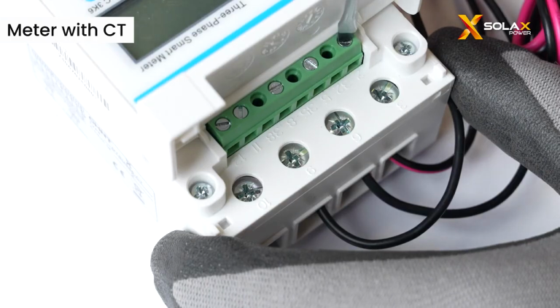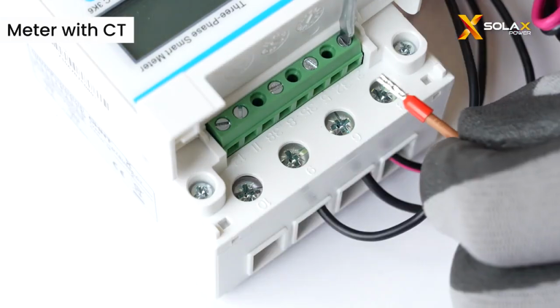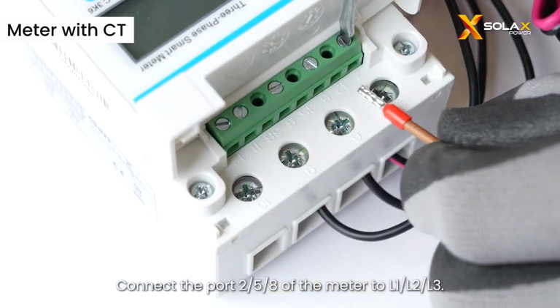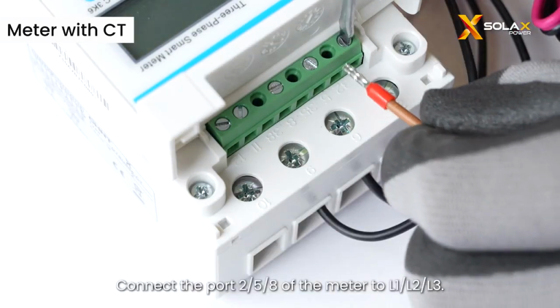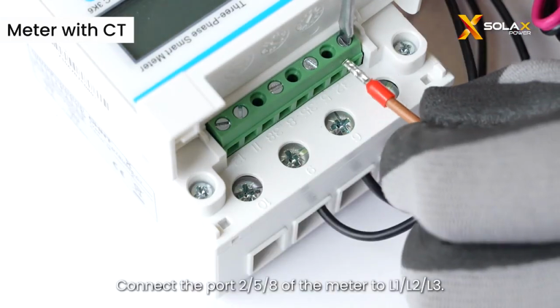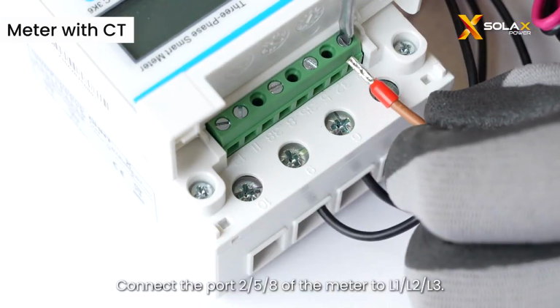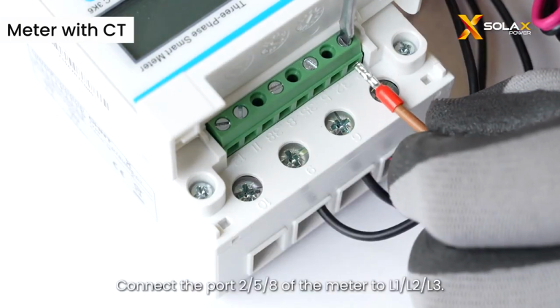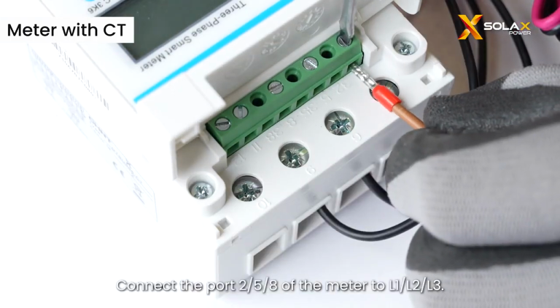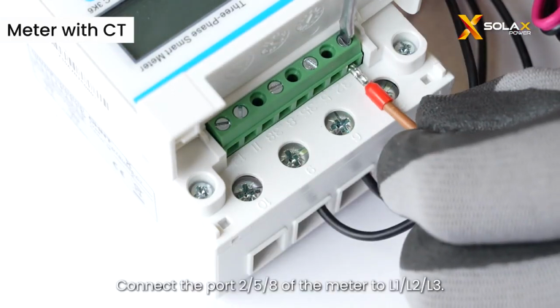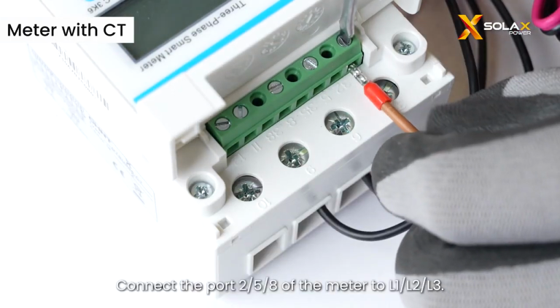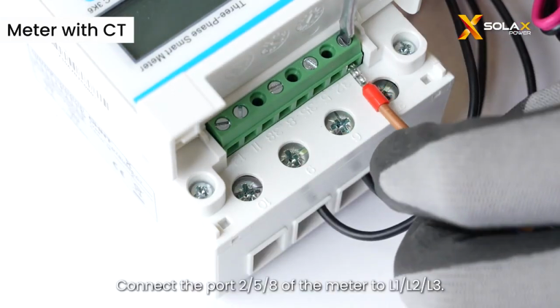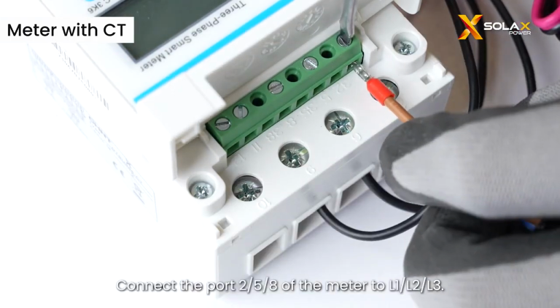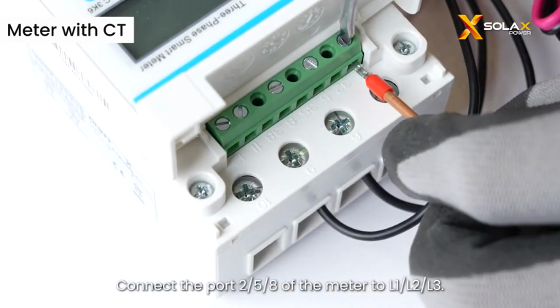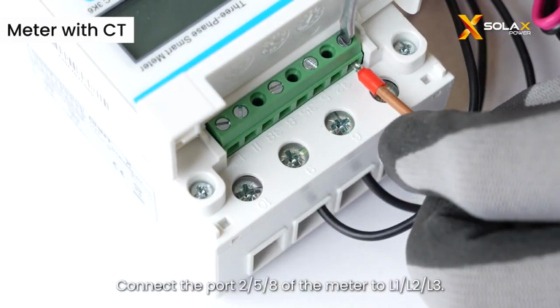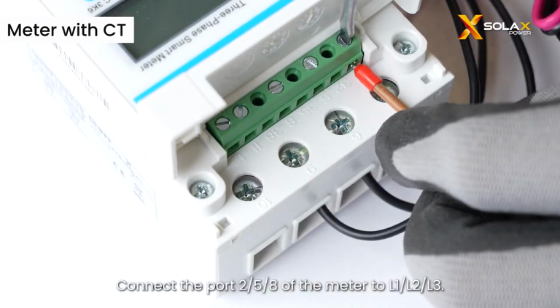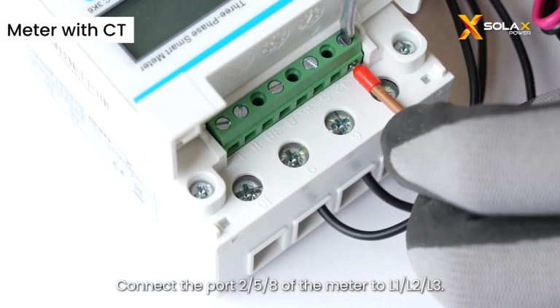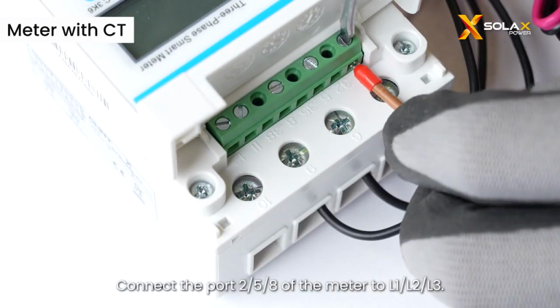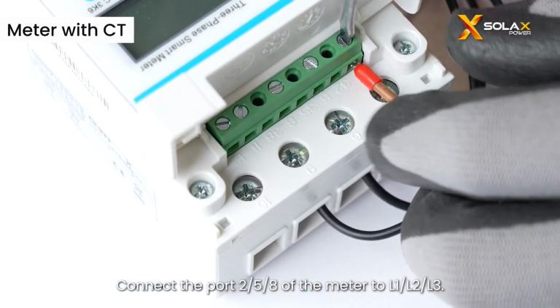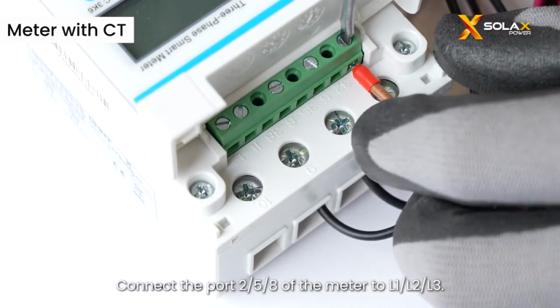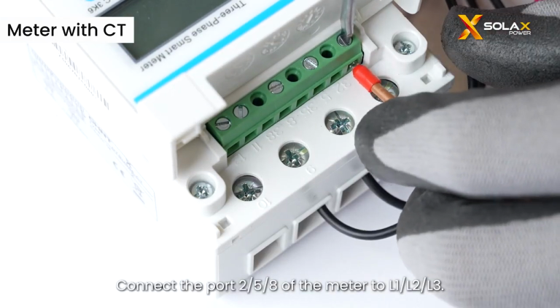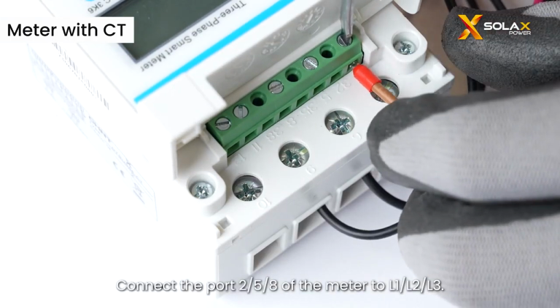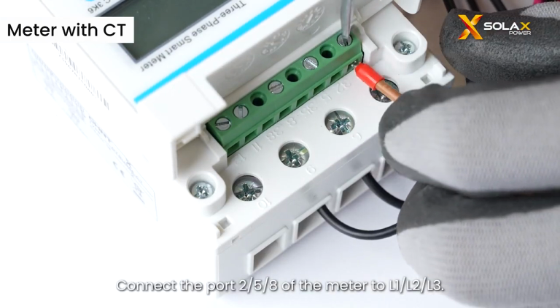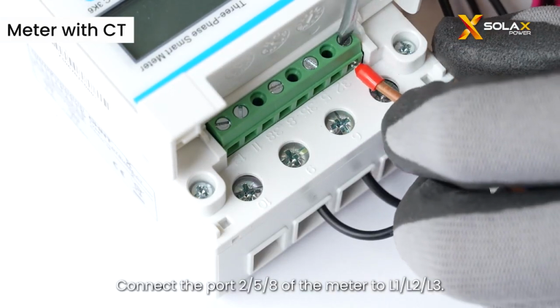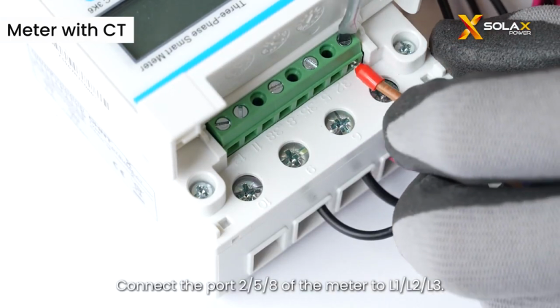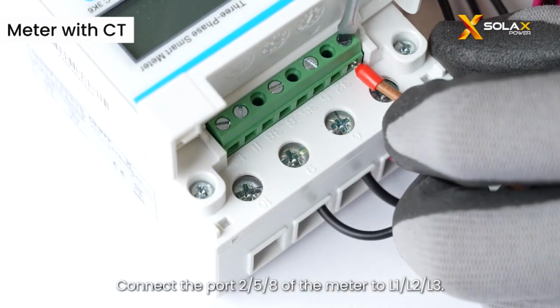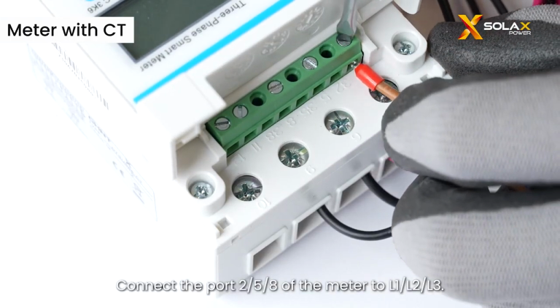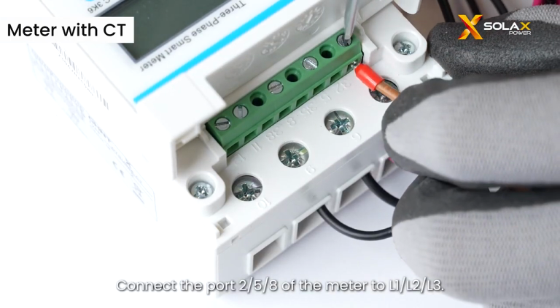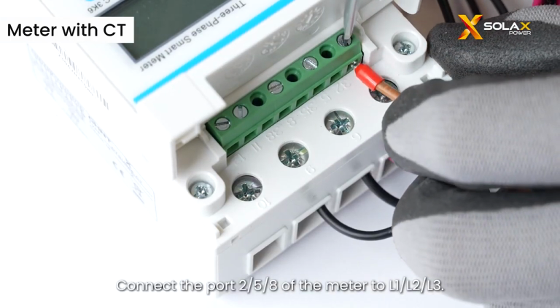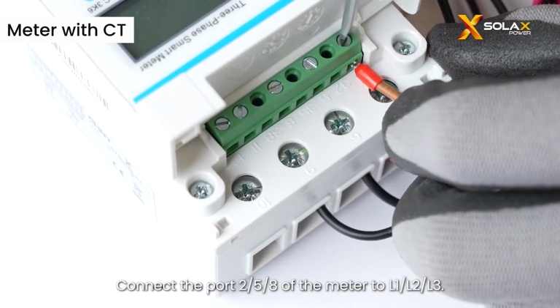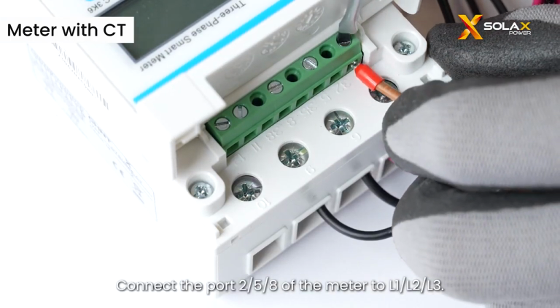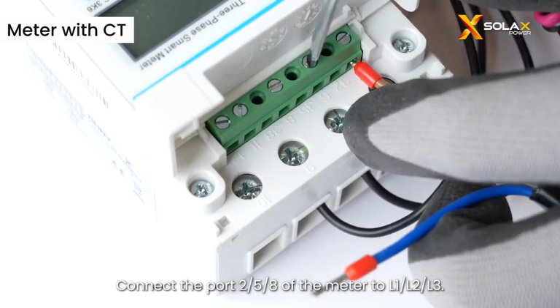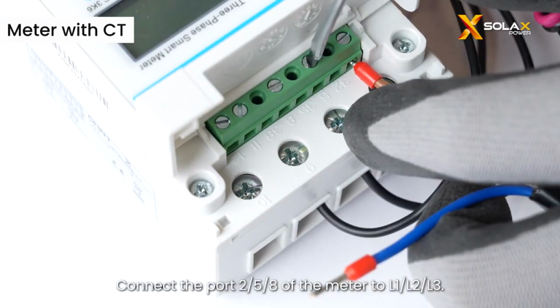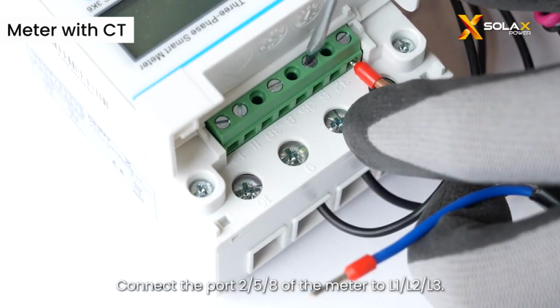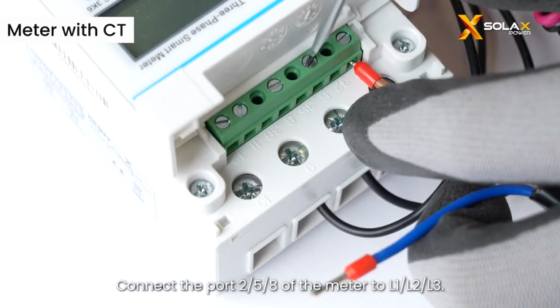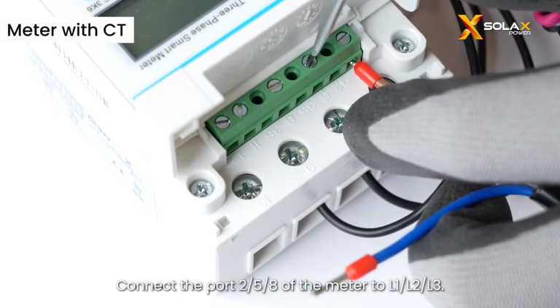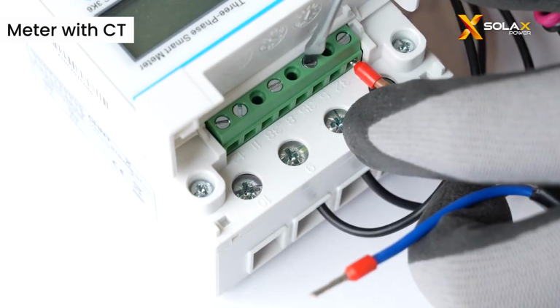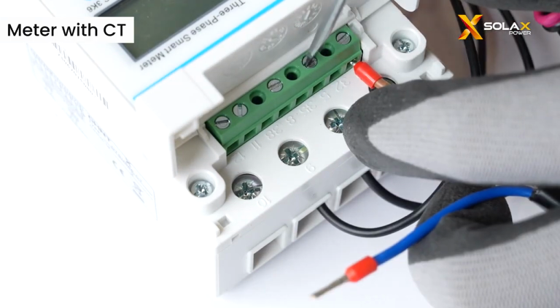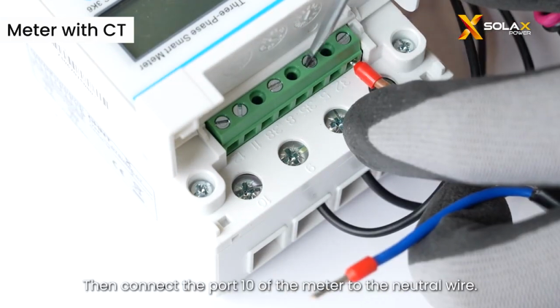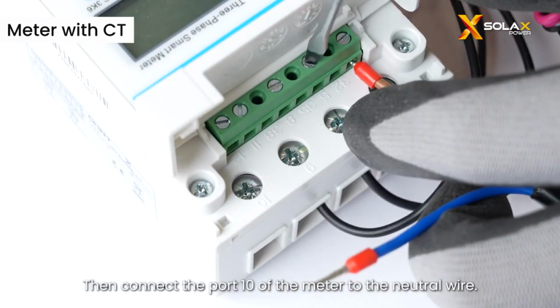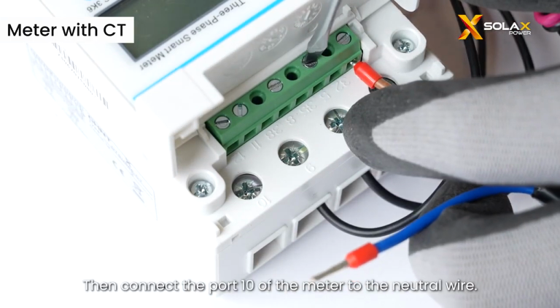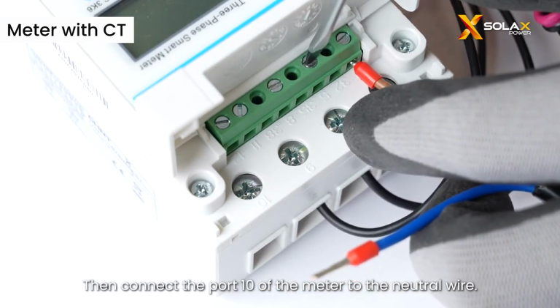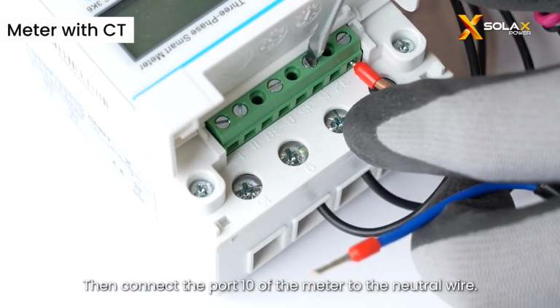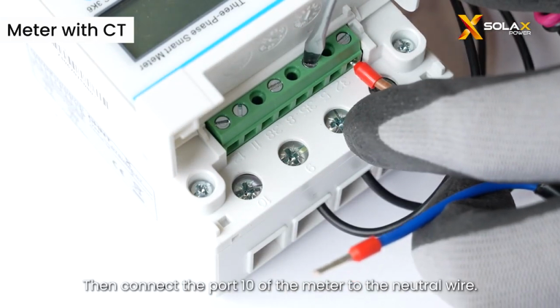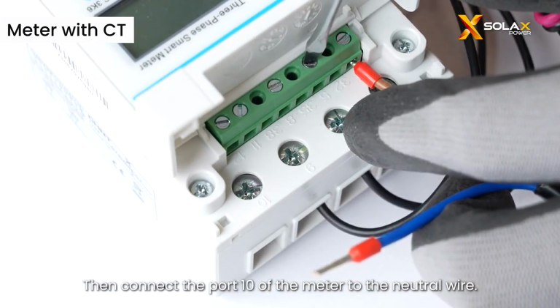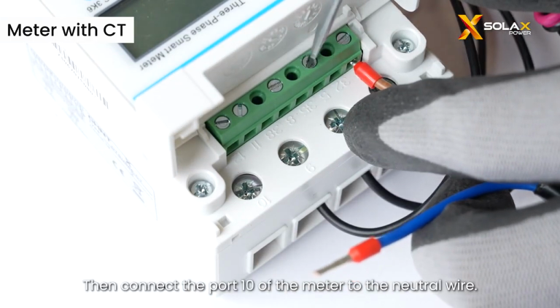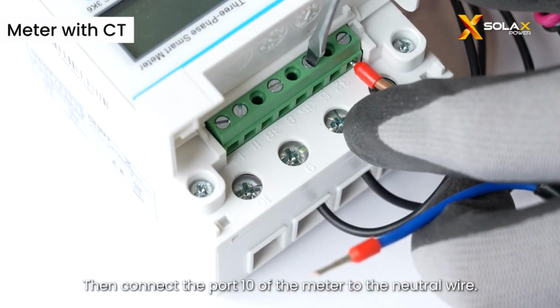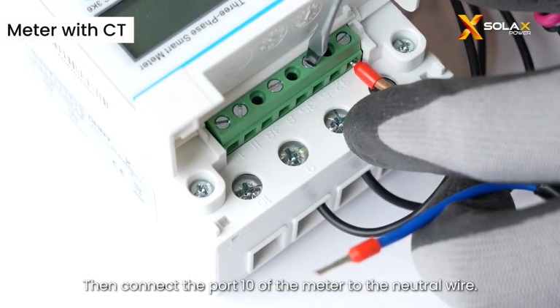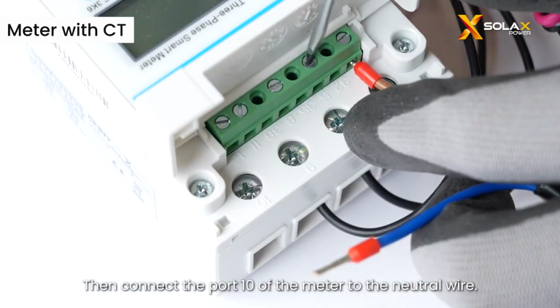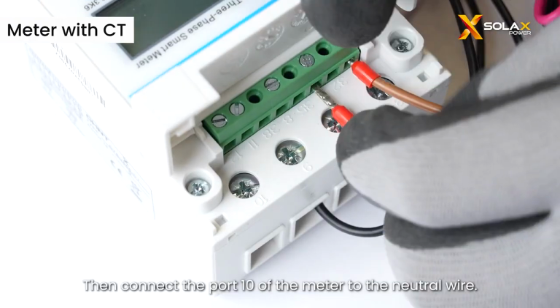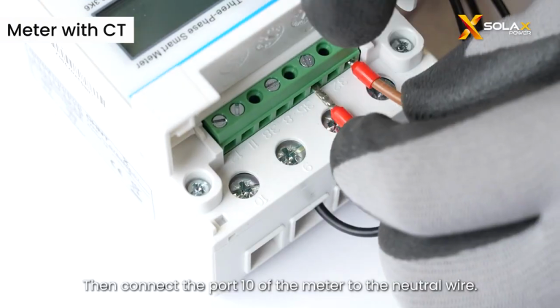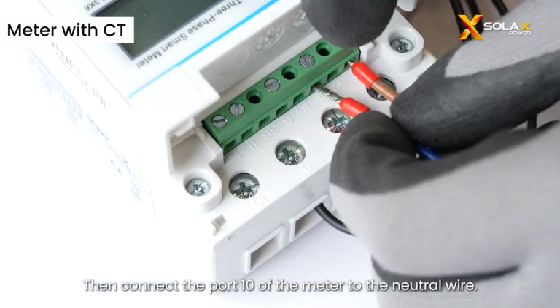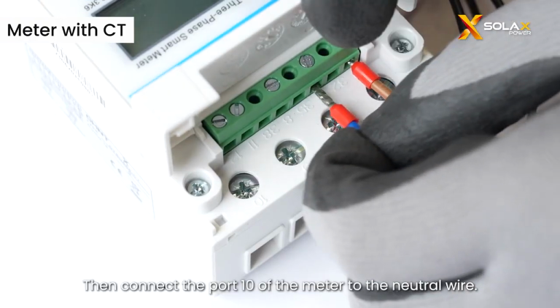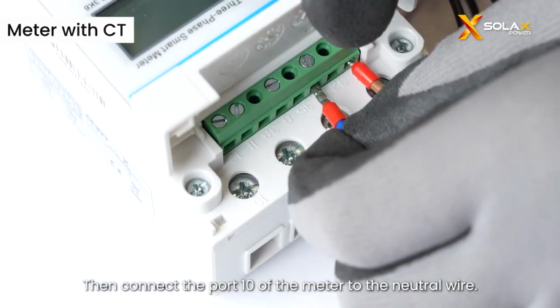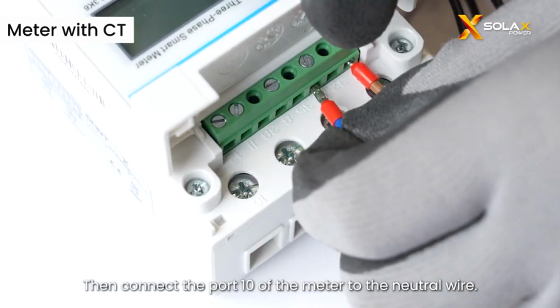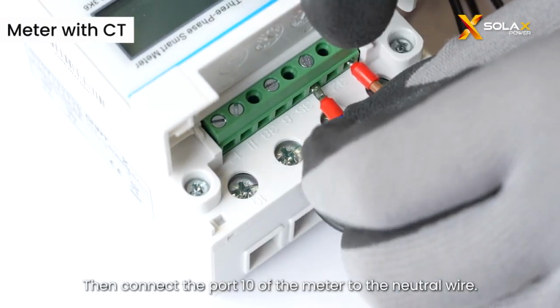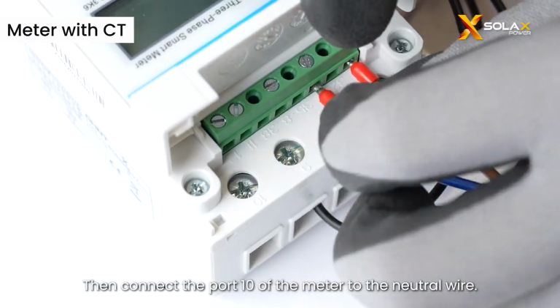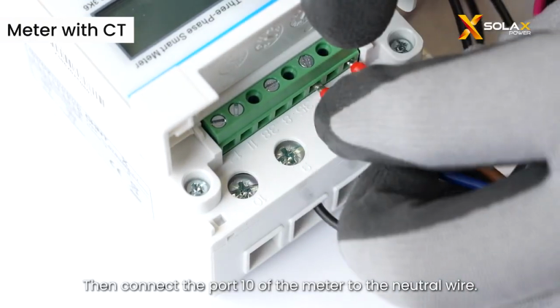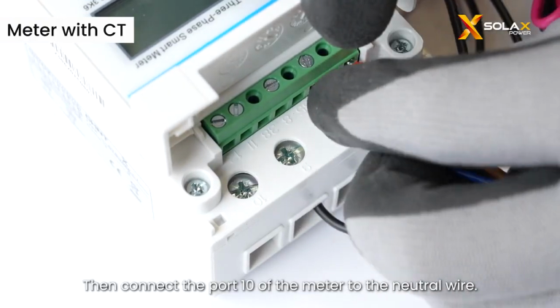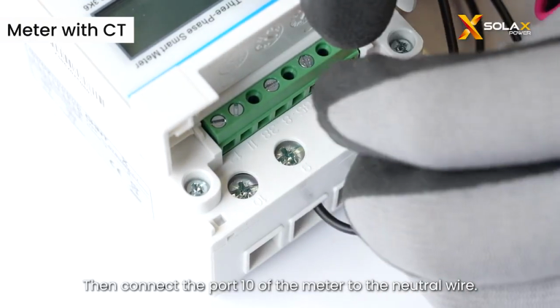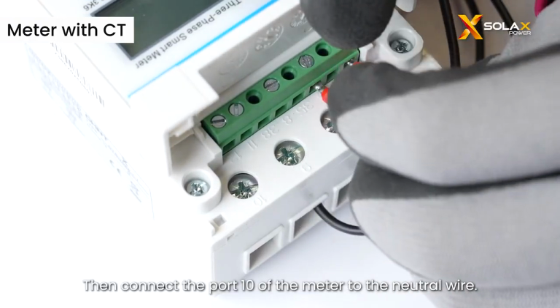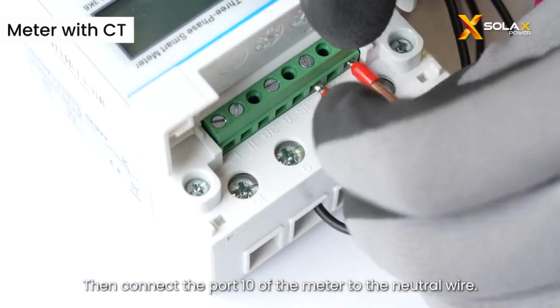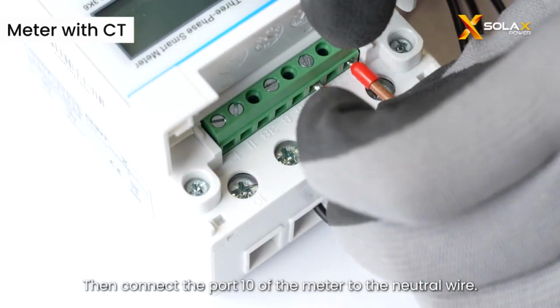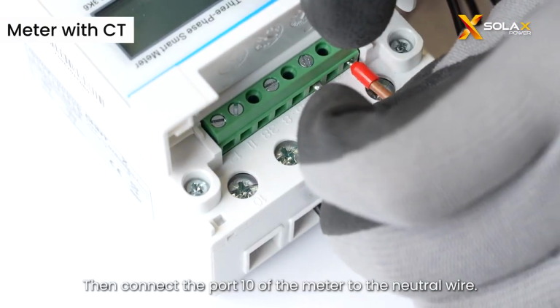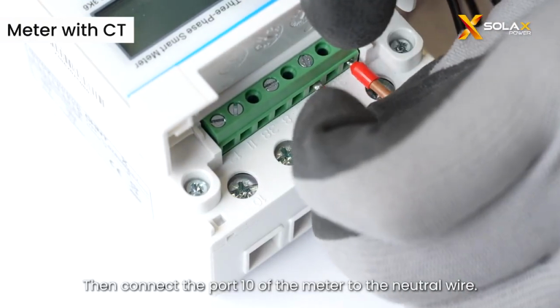Connect port 2, 5, and 8 of the meter to L1, L2, and L3. Then connect port 10 of the meter to the neutral wire.